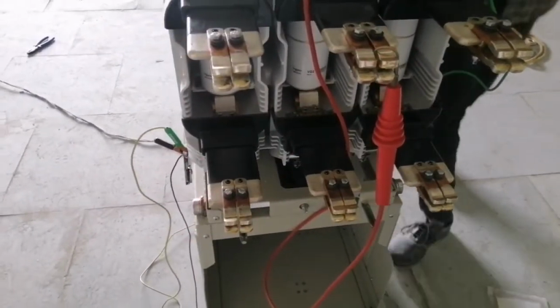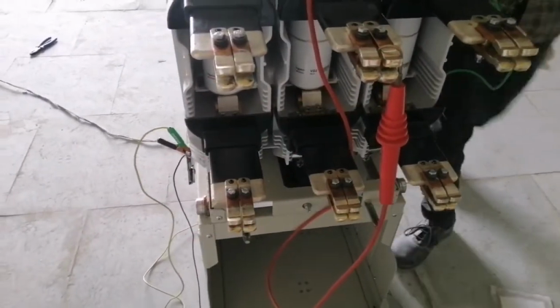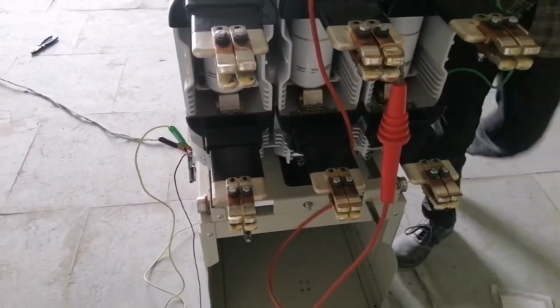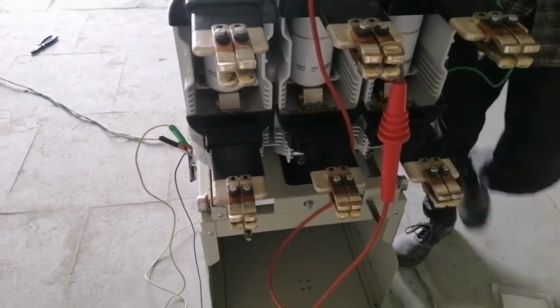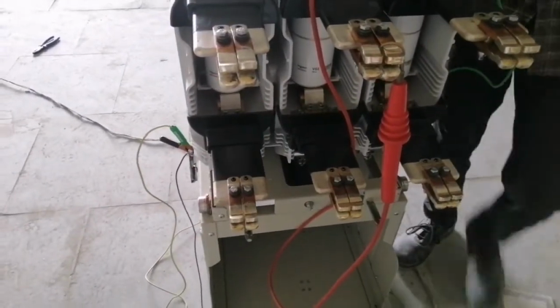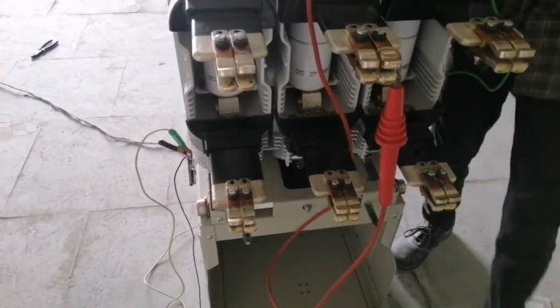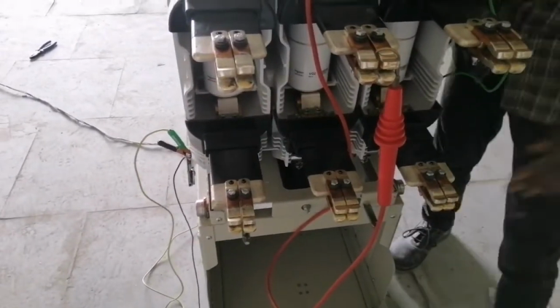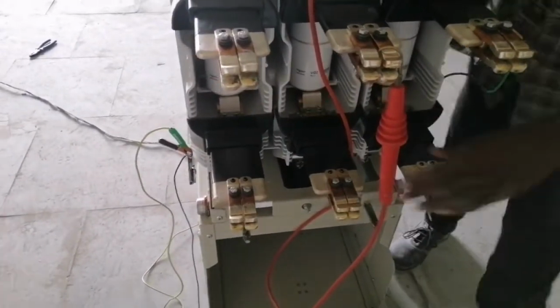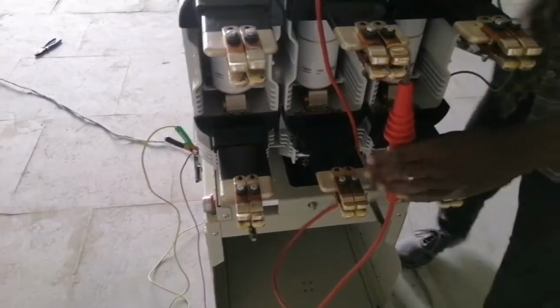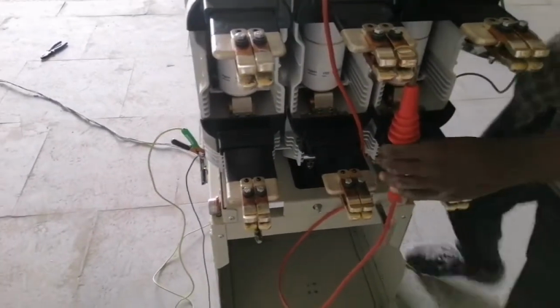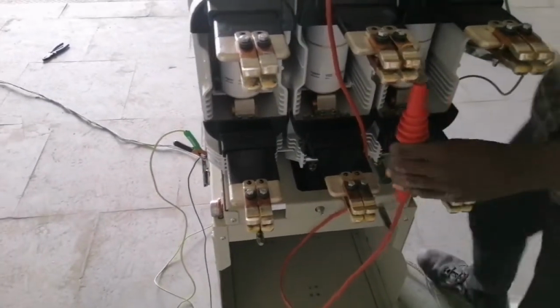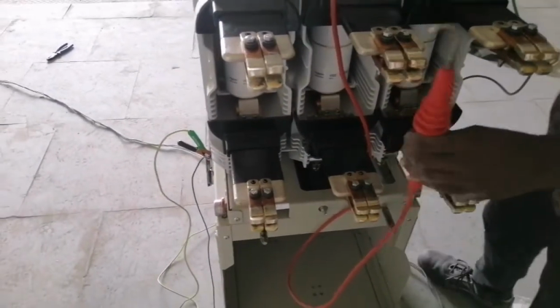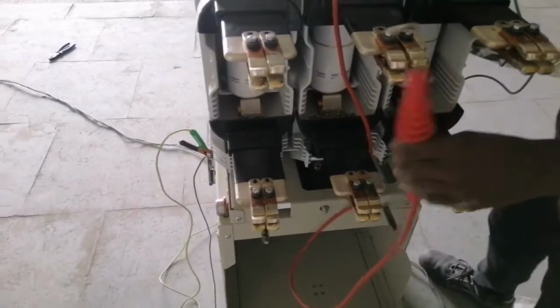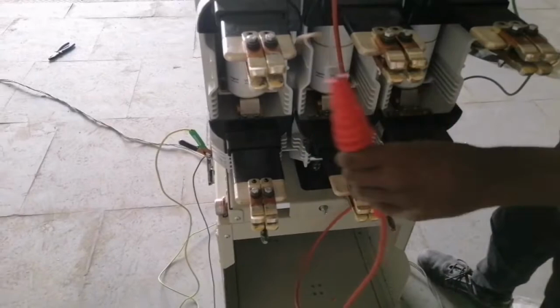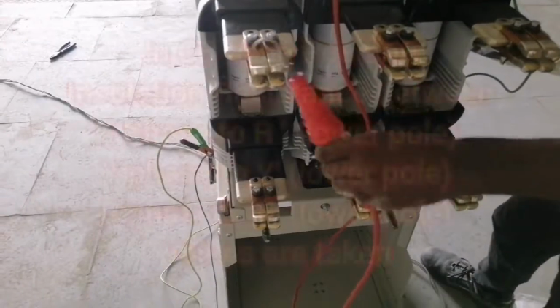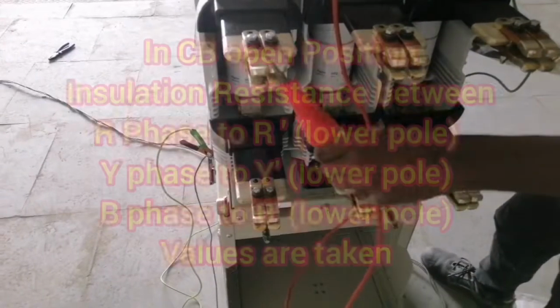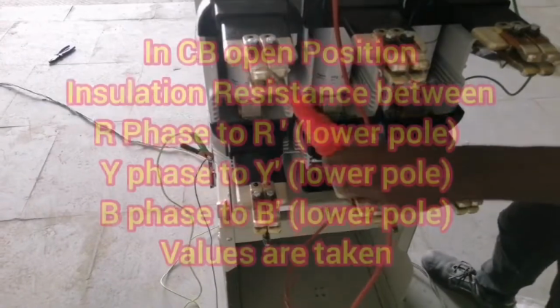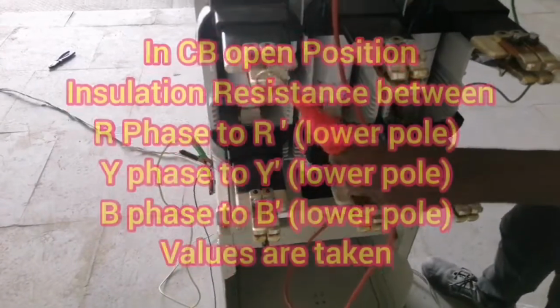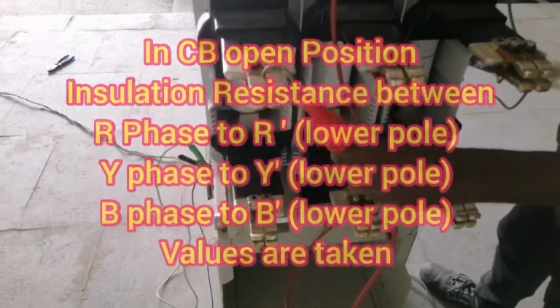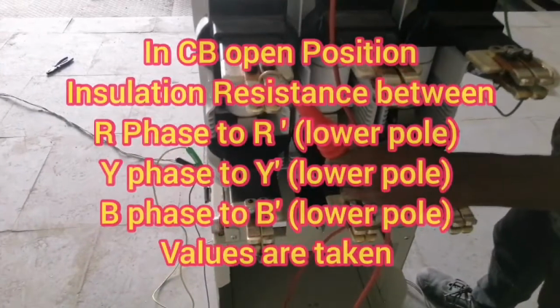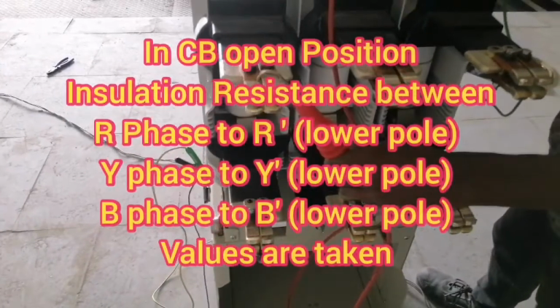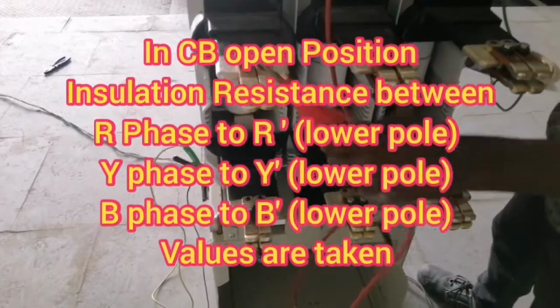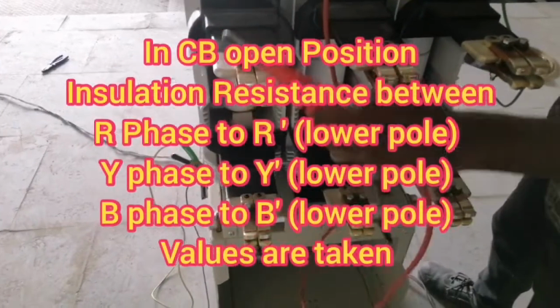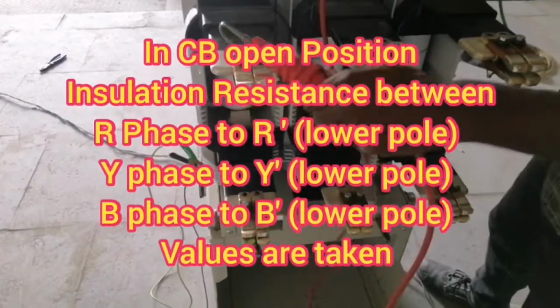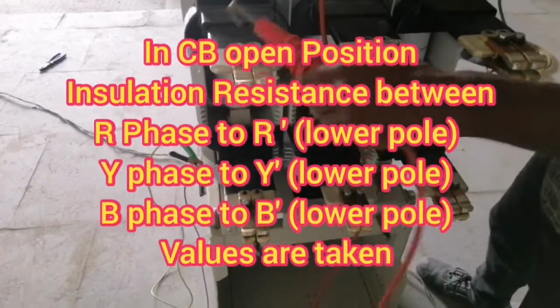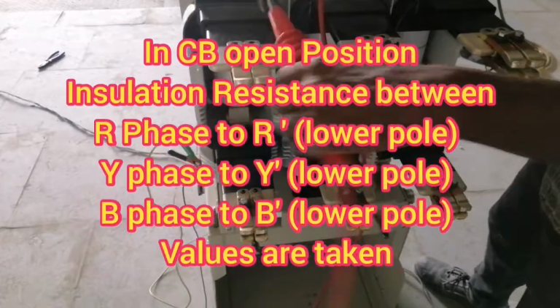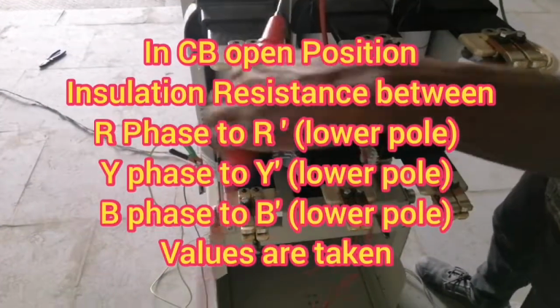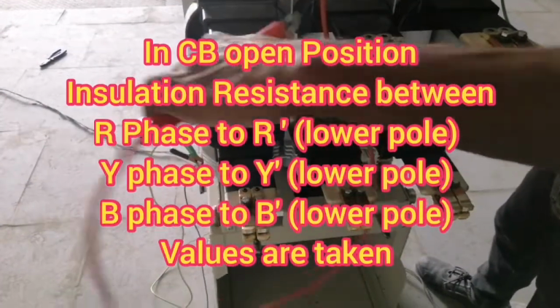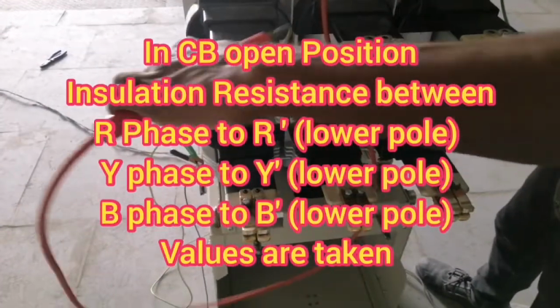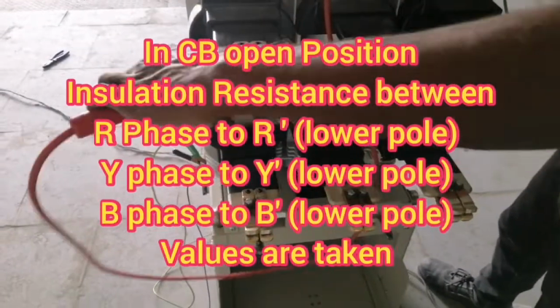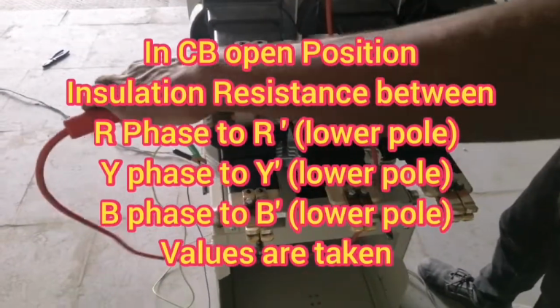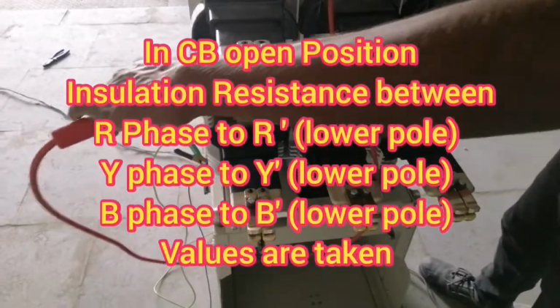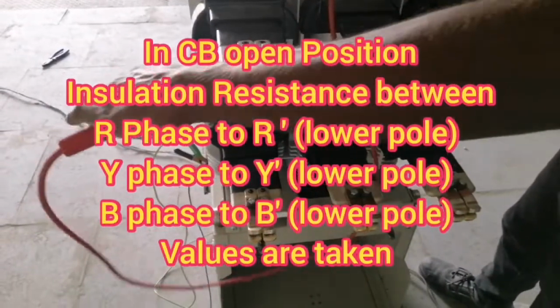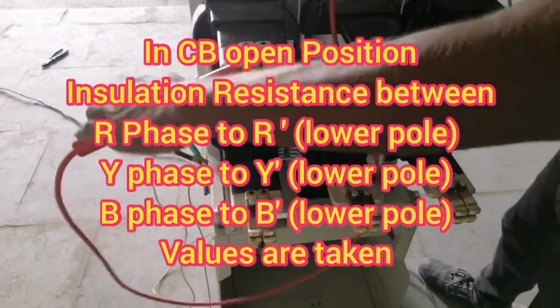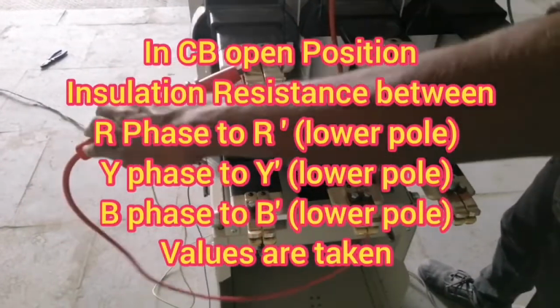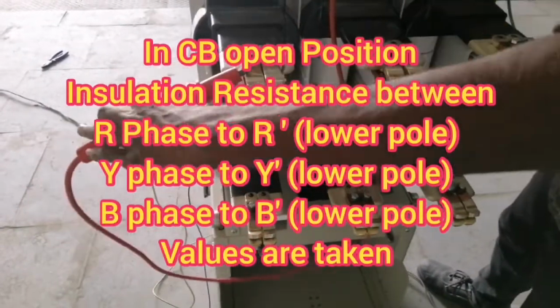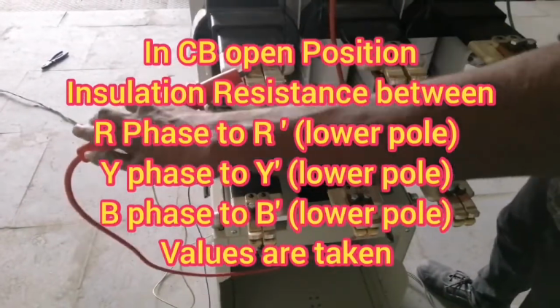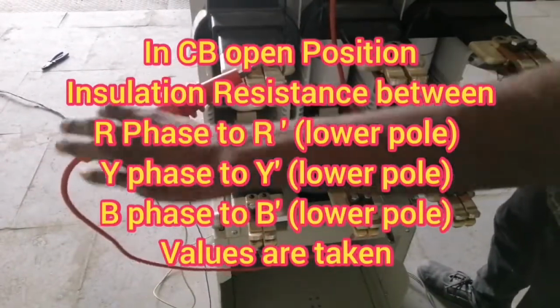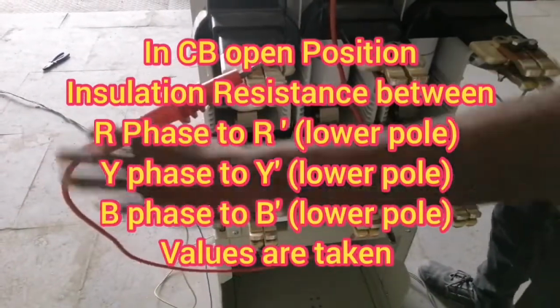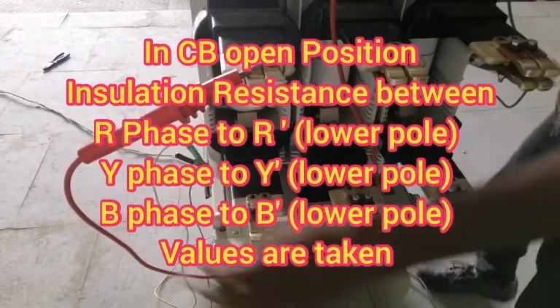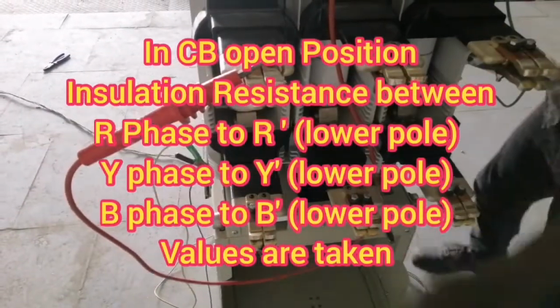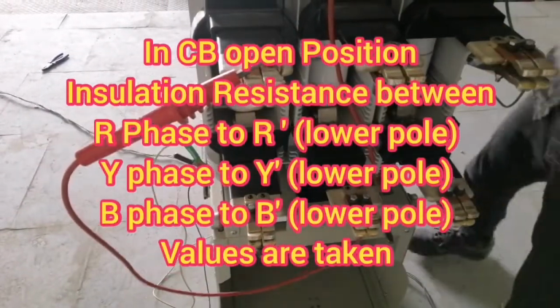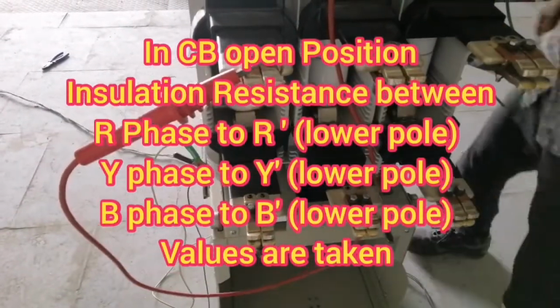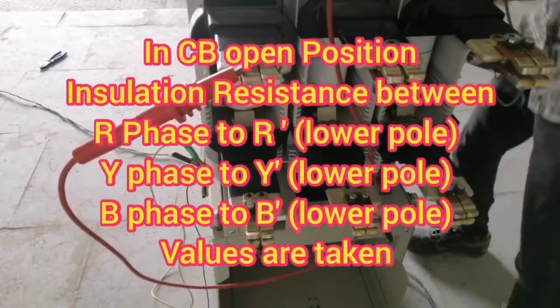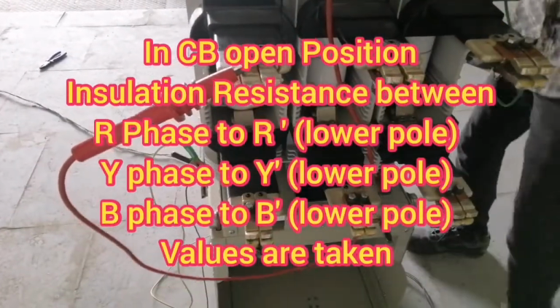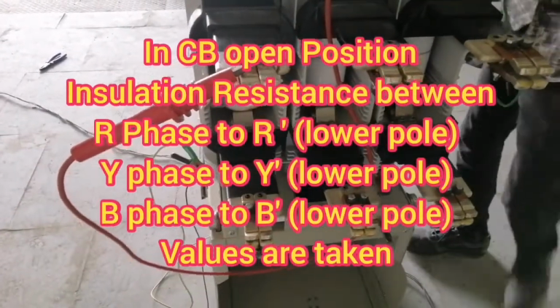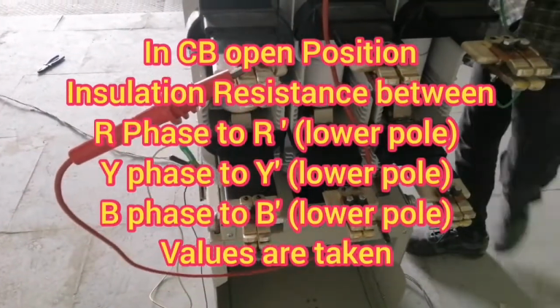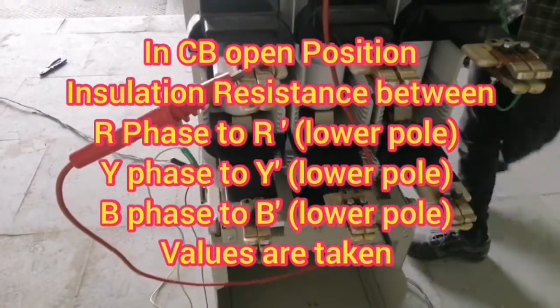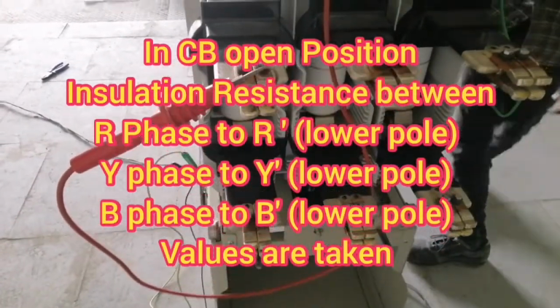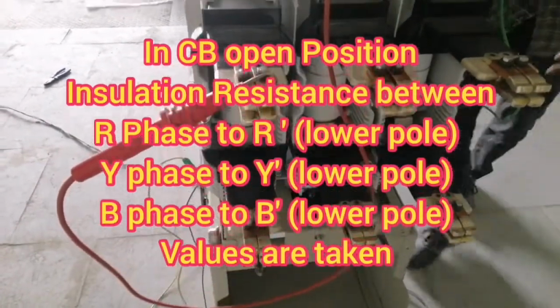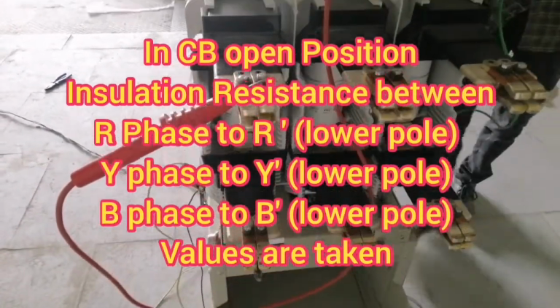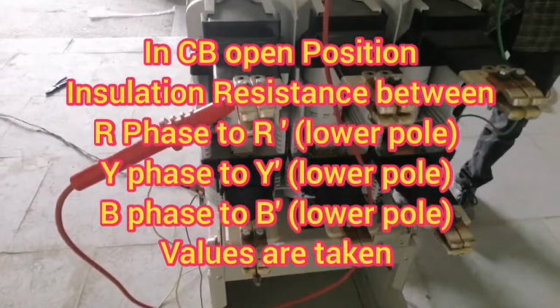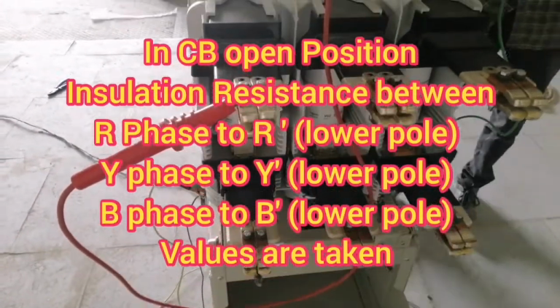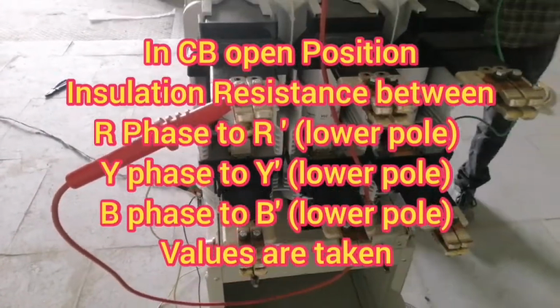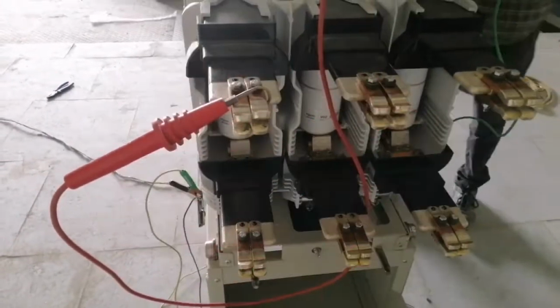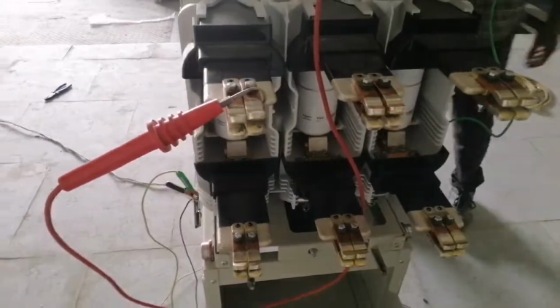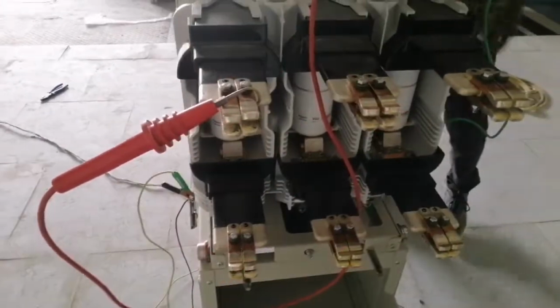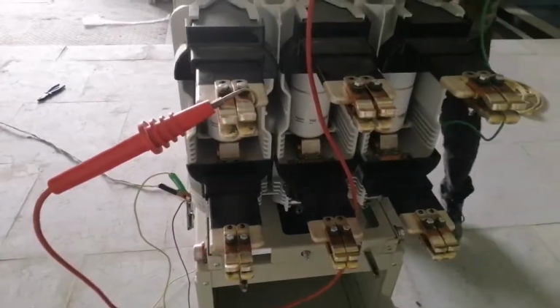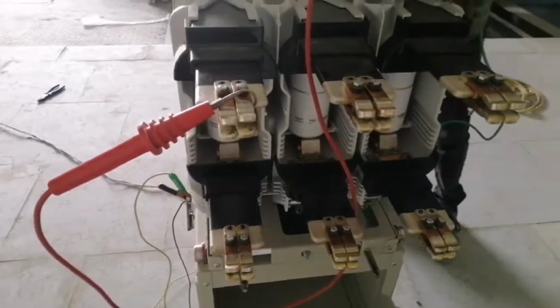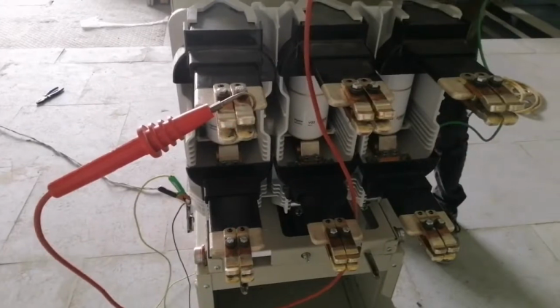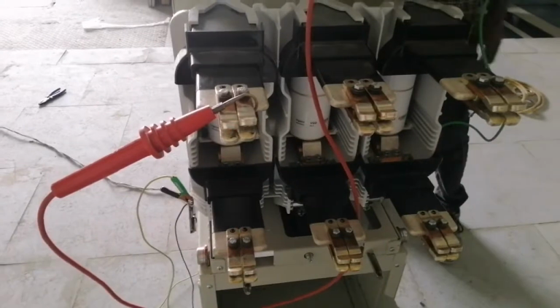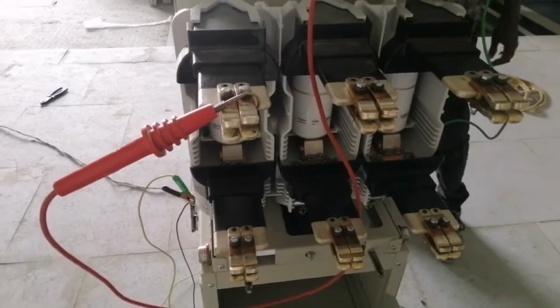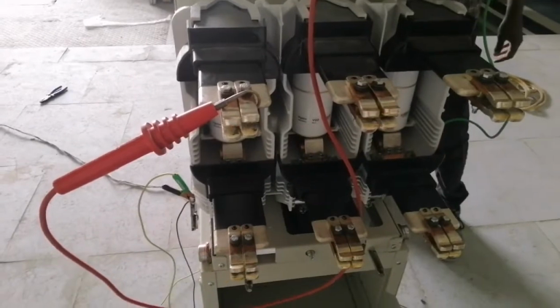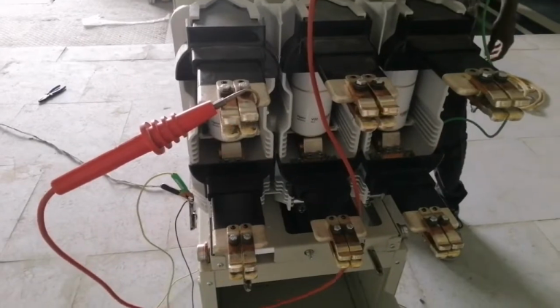In CB open position, insulation resistance between R to R dash, Y to Y dash, and B to B dash values are taken.